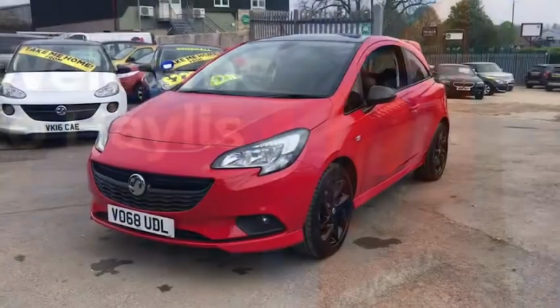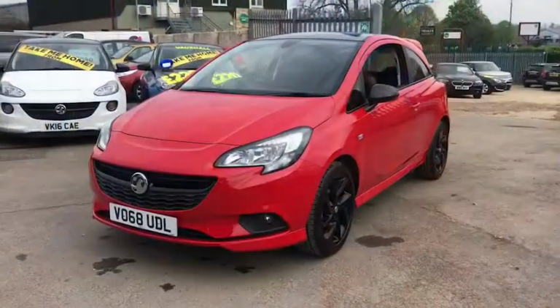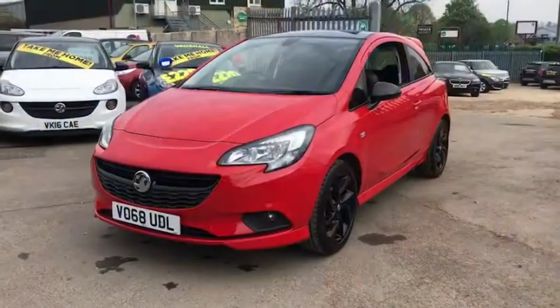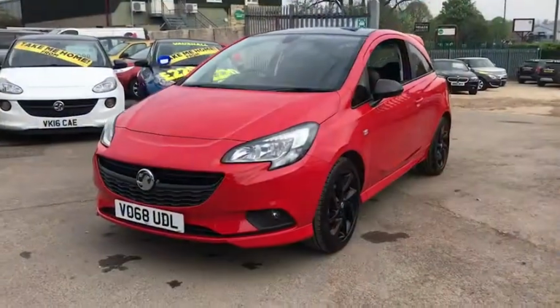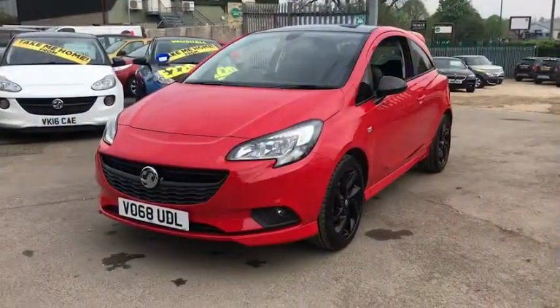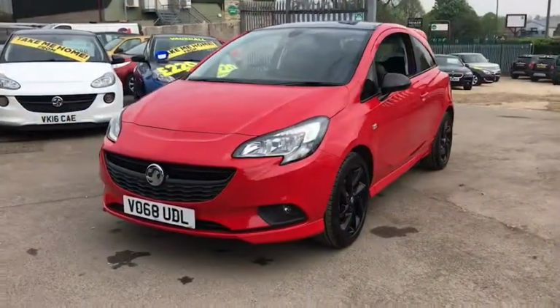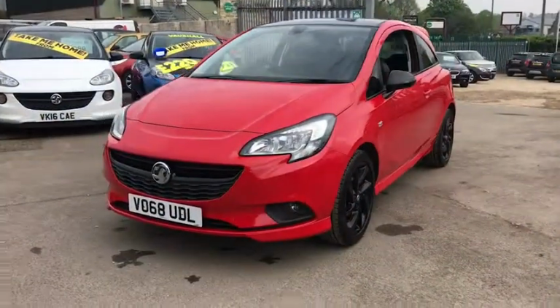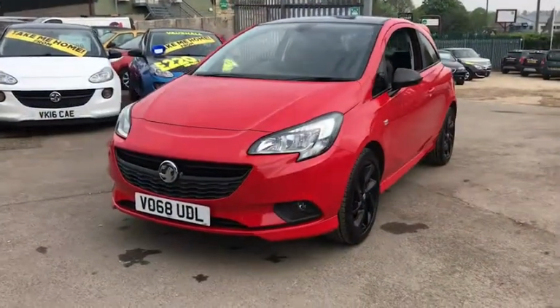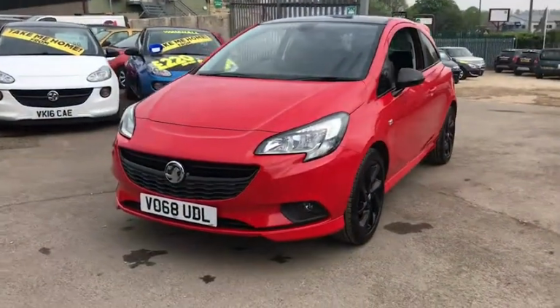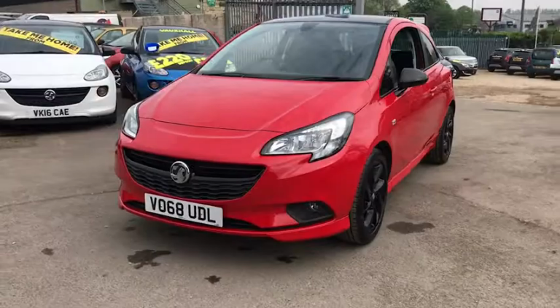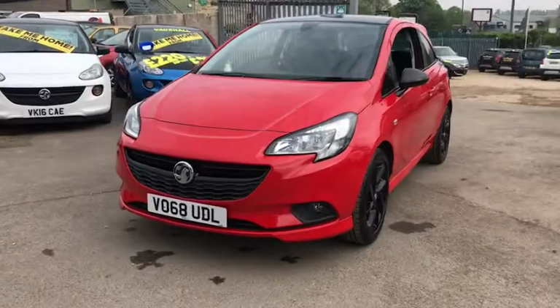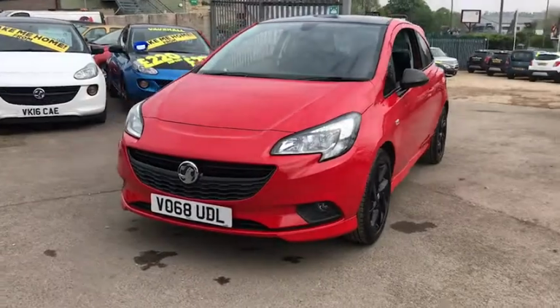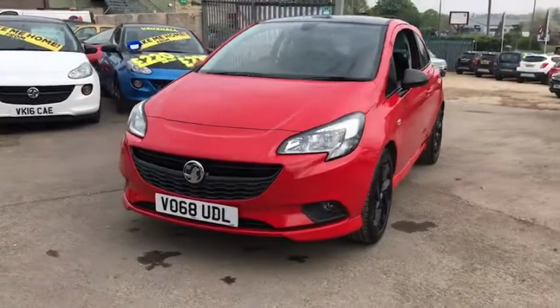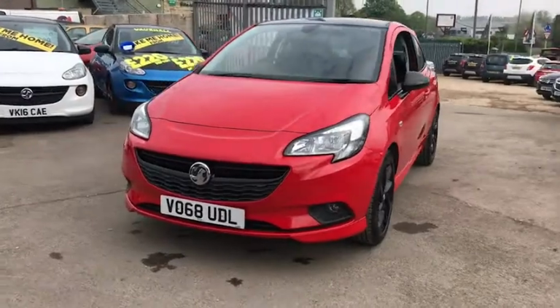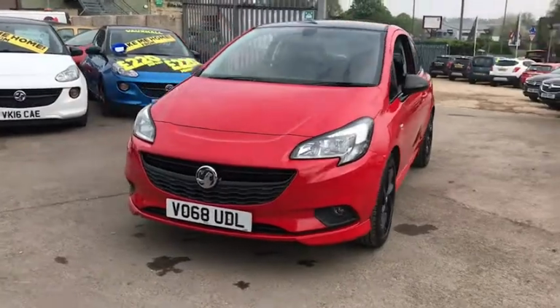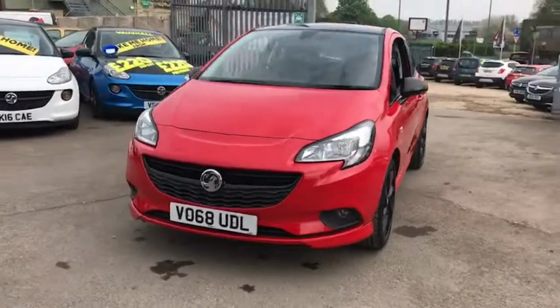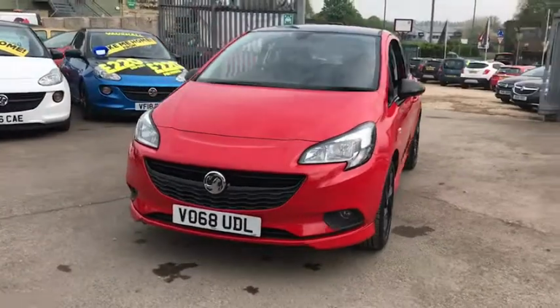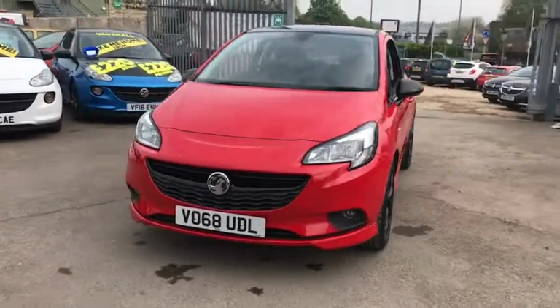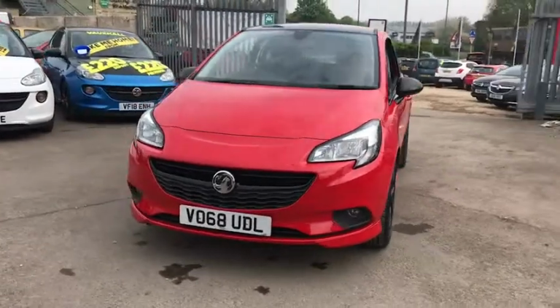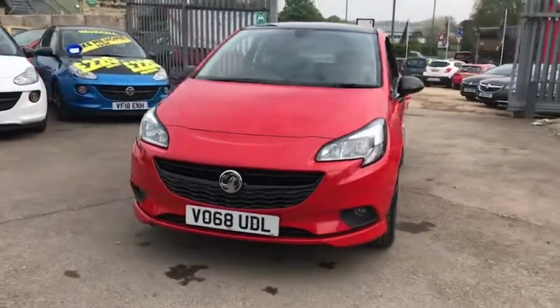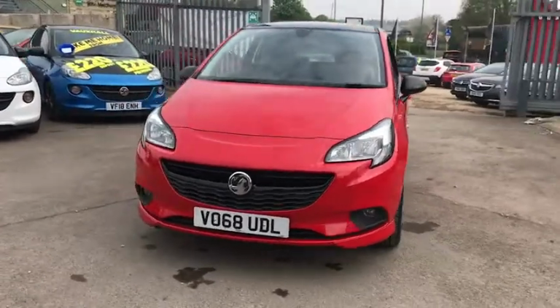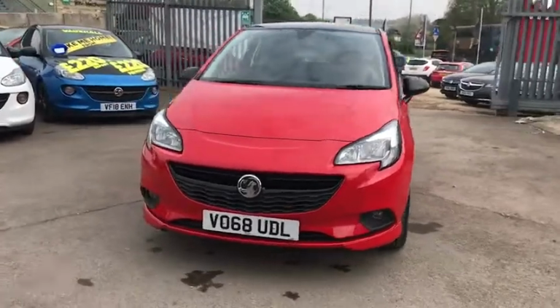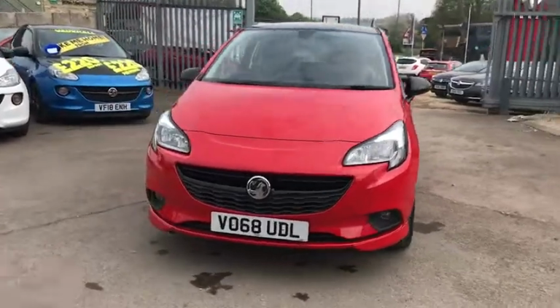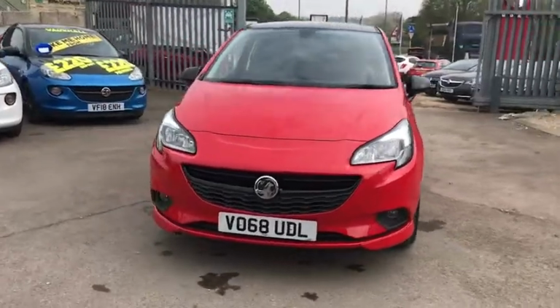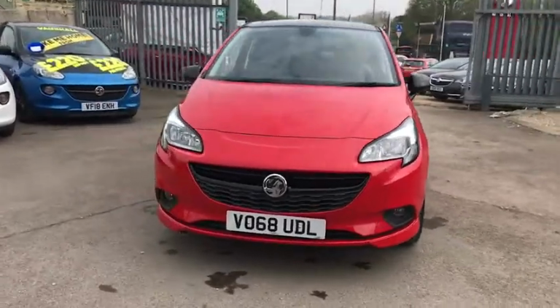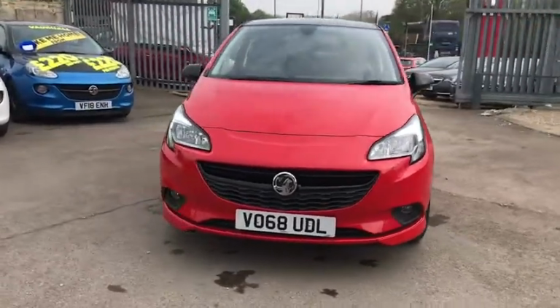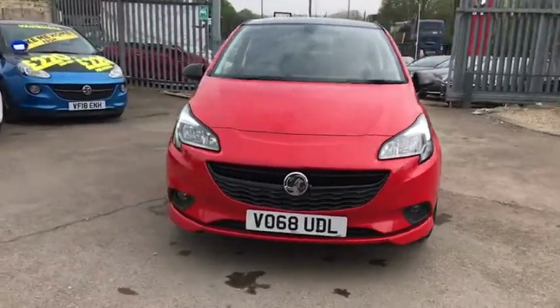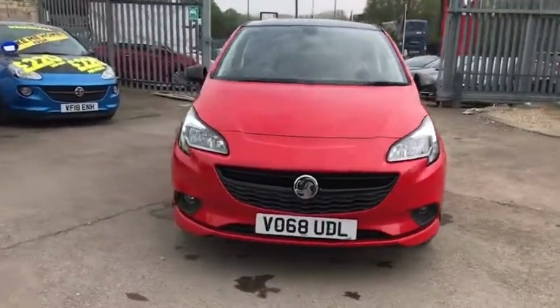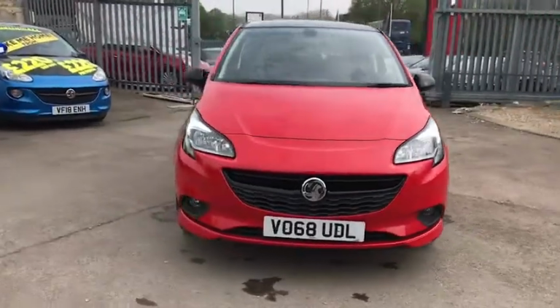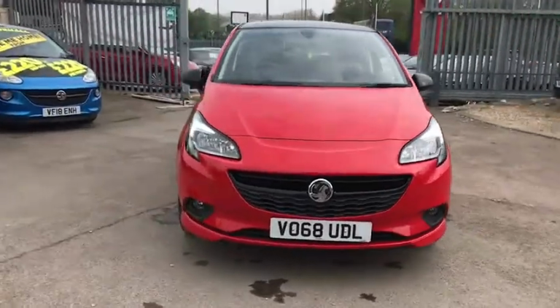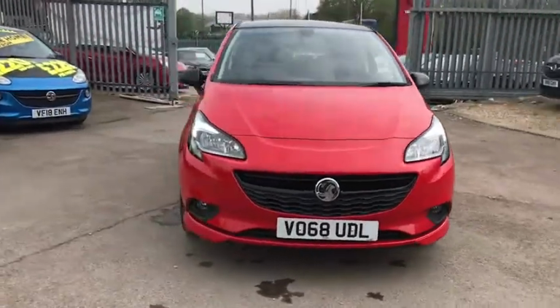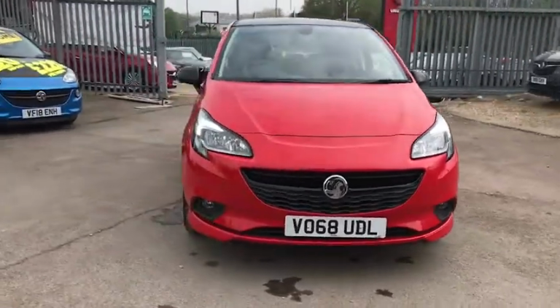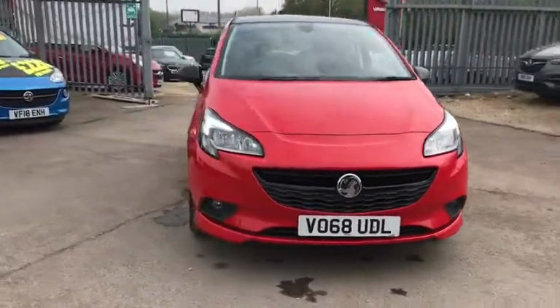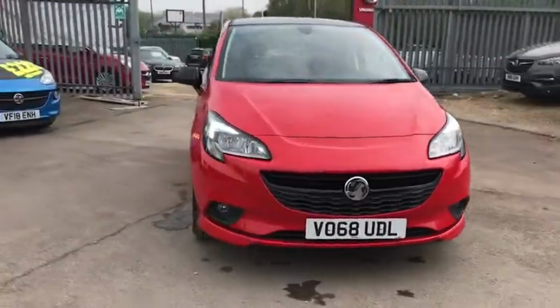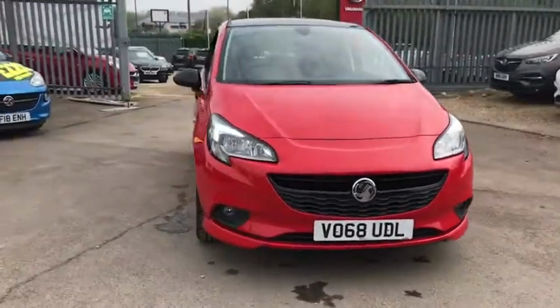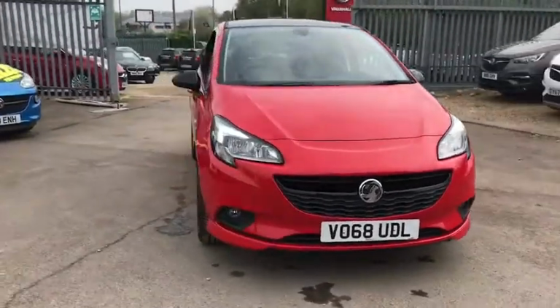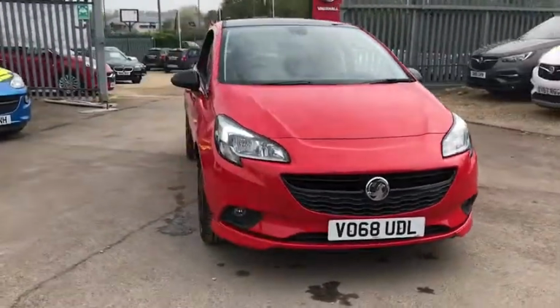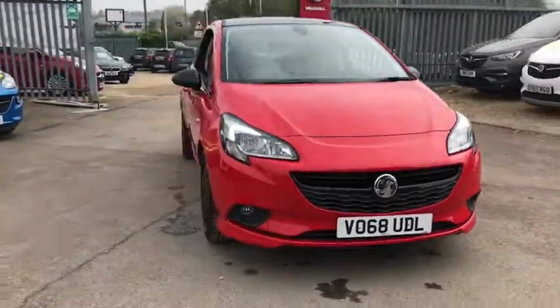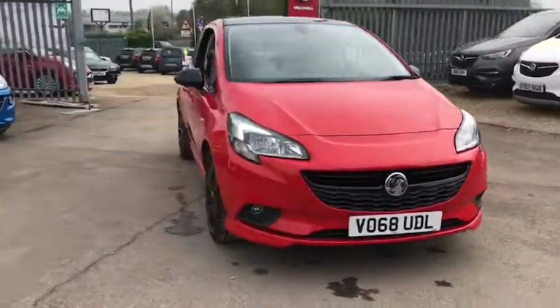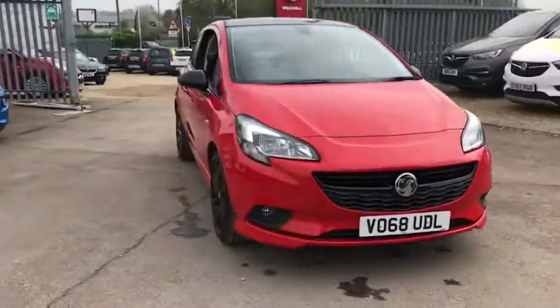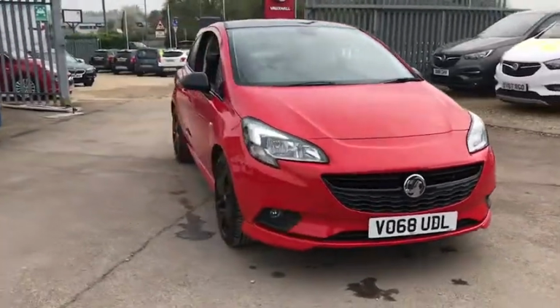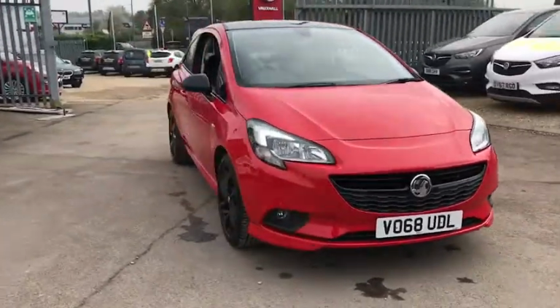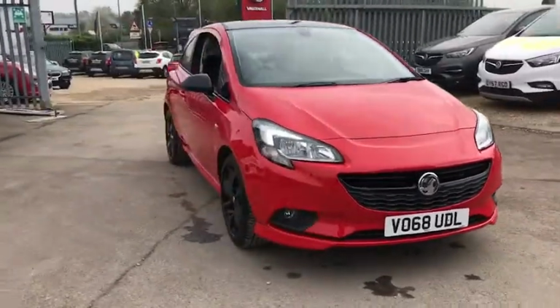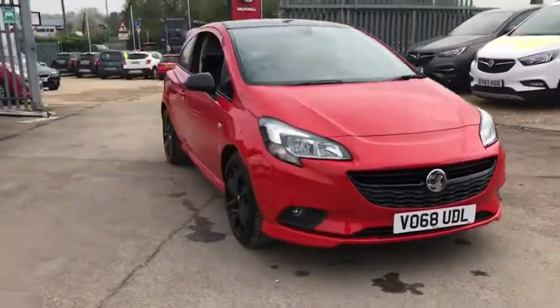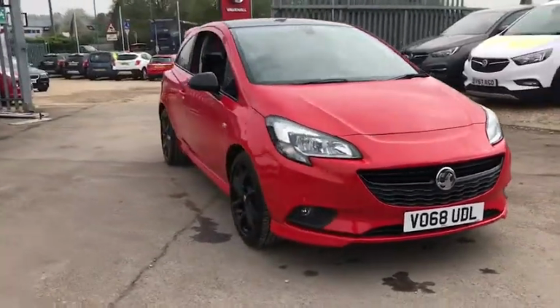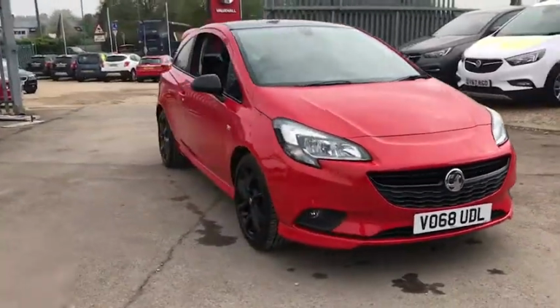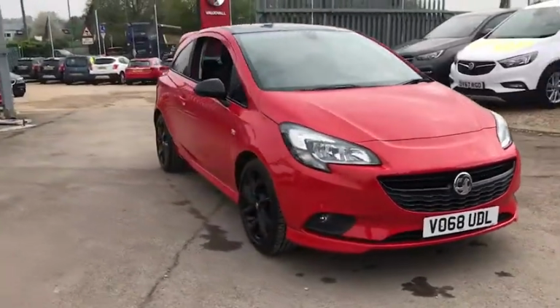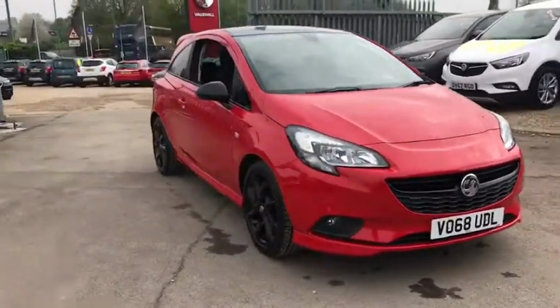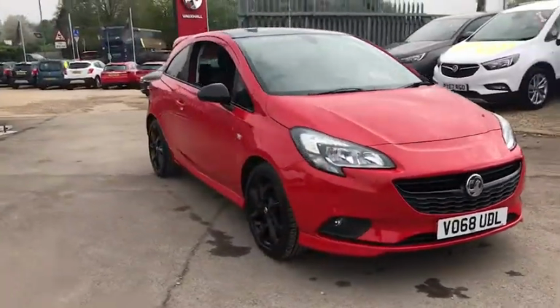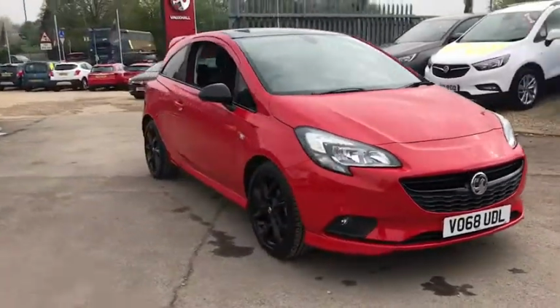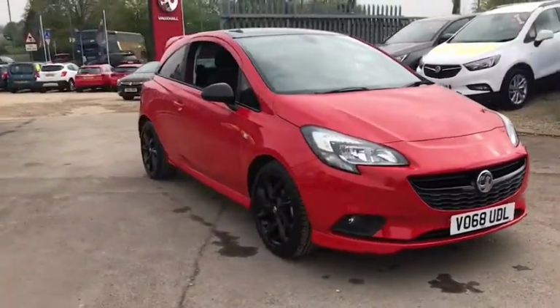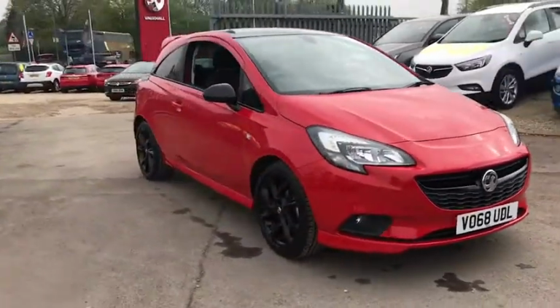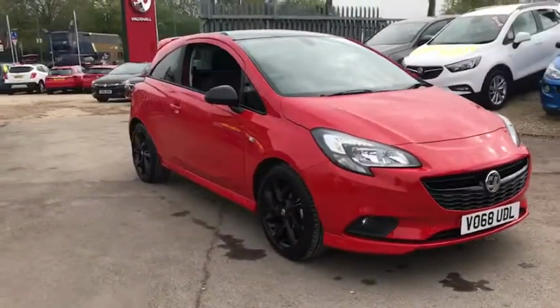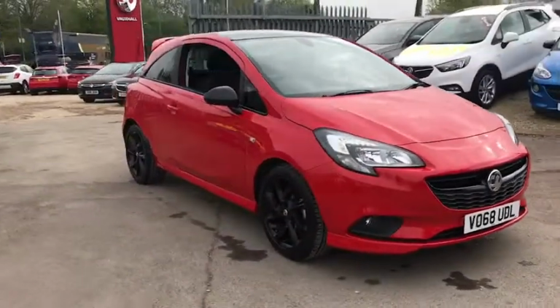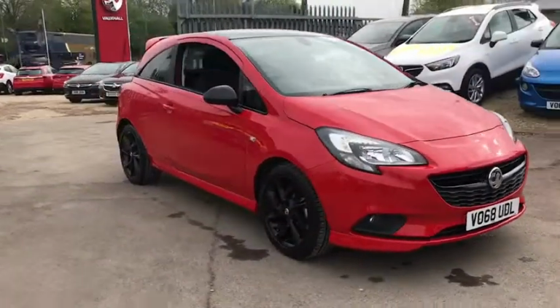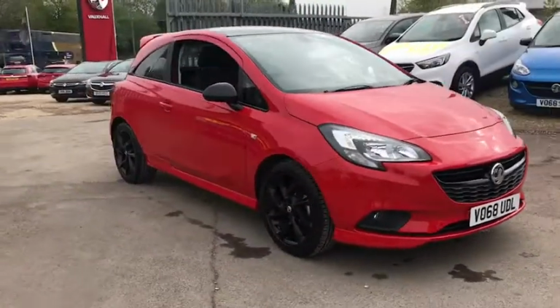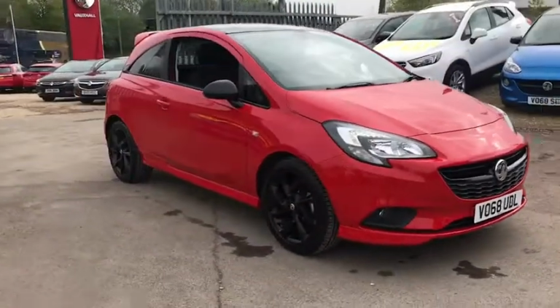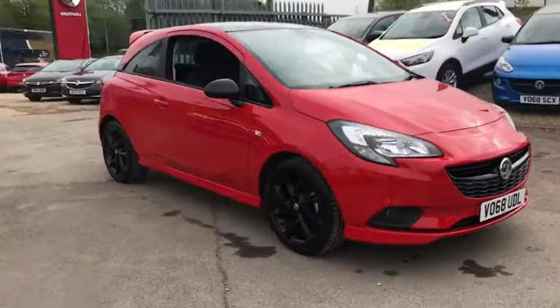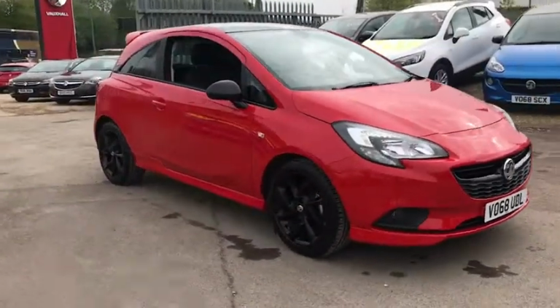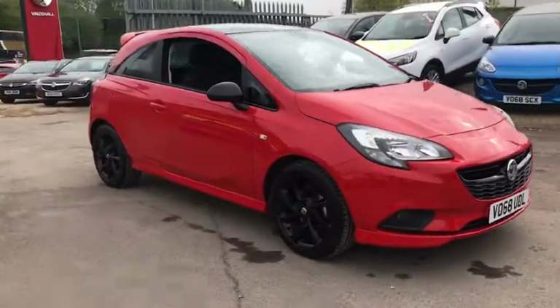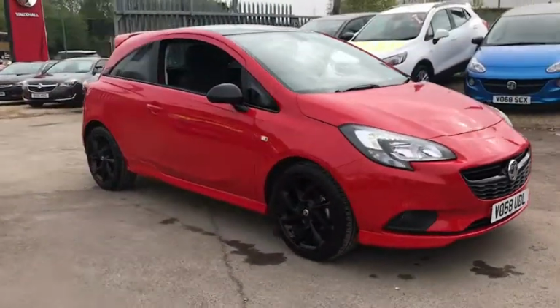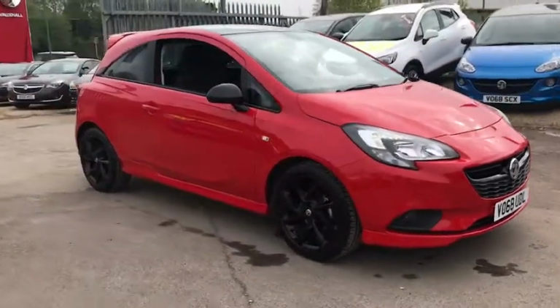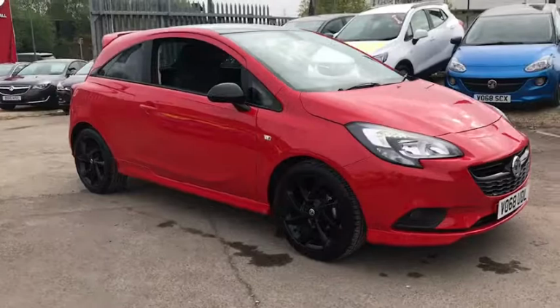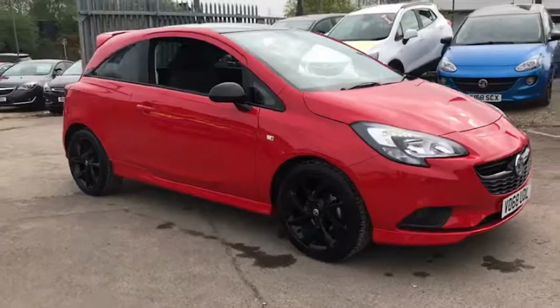Welcome to Bayless Vauxhall Cirencester. Here we have our Vauxhall Corsa SRI VX Line Nav.